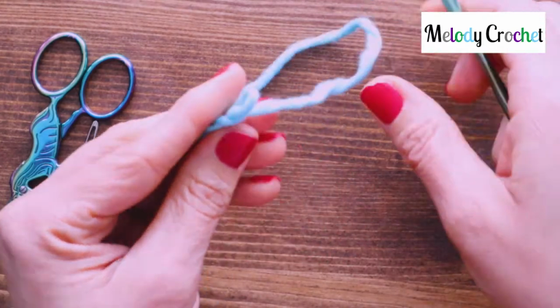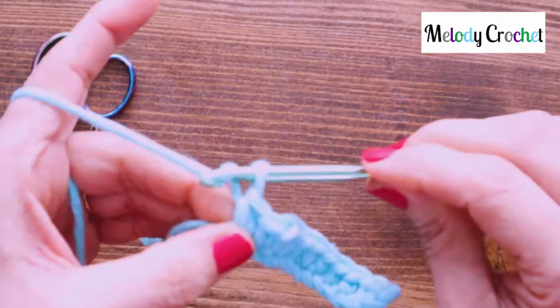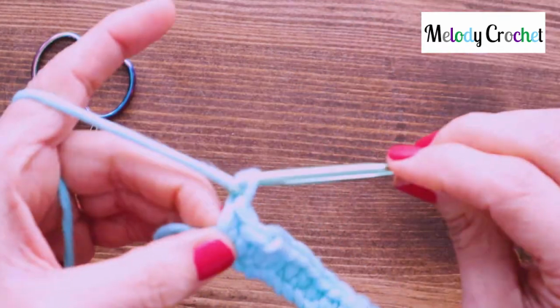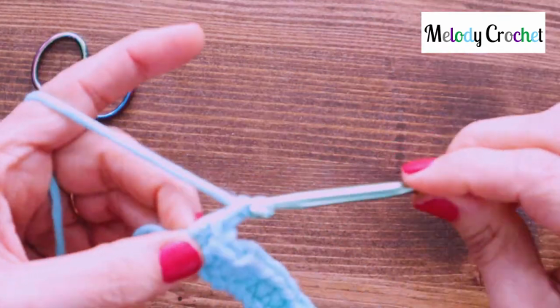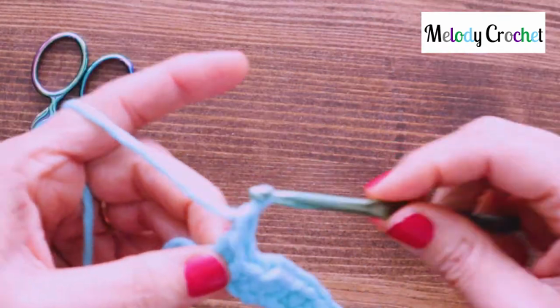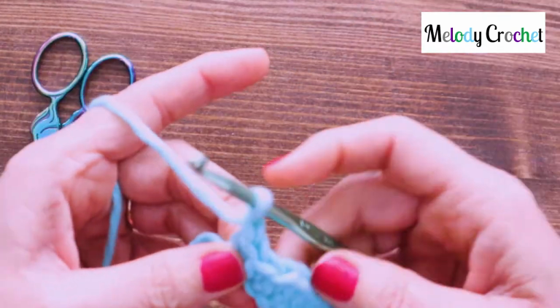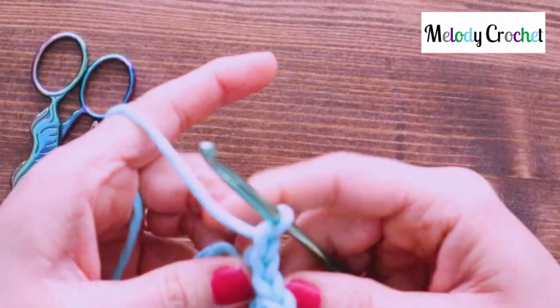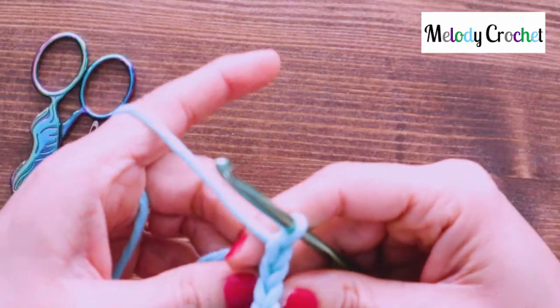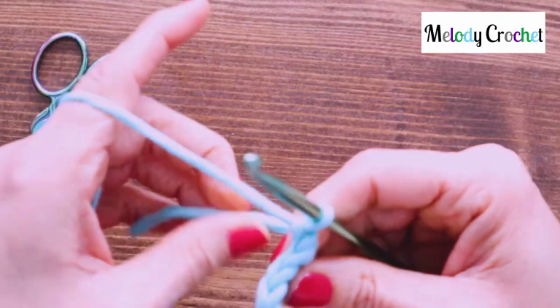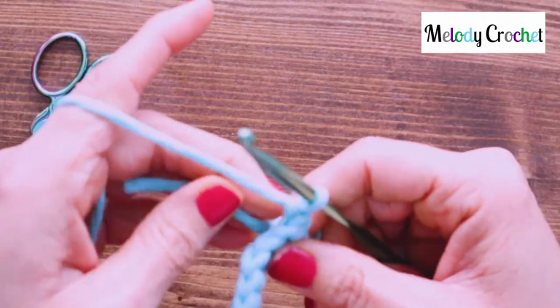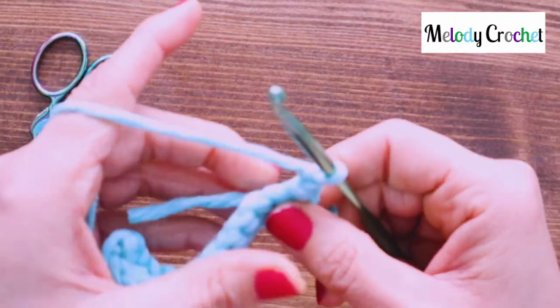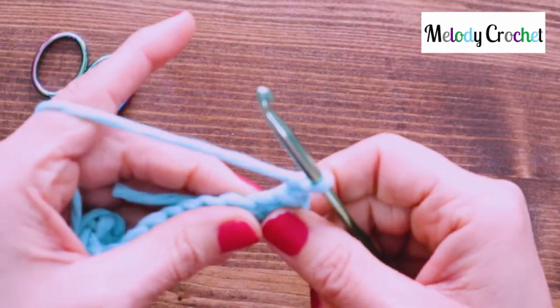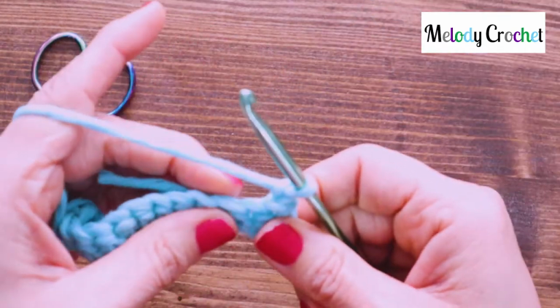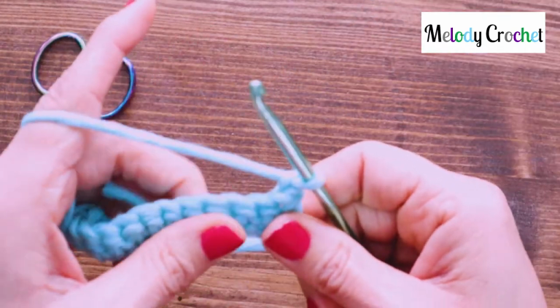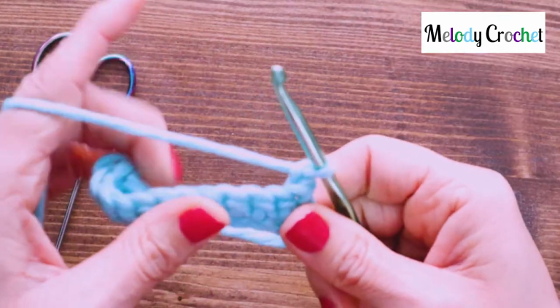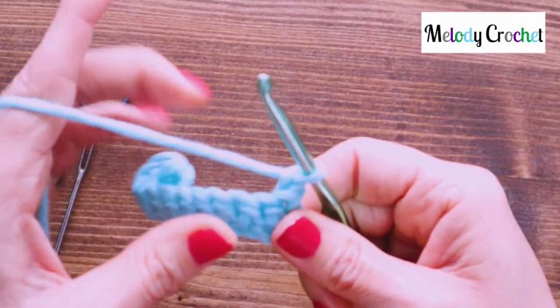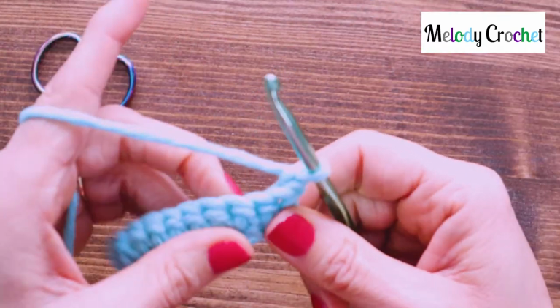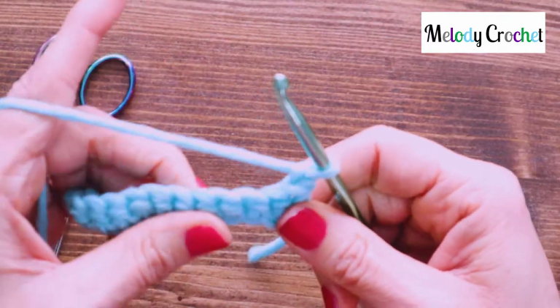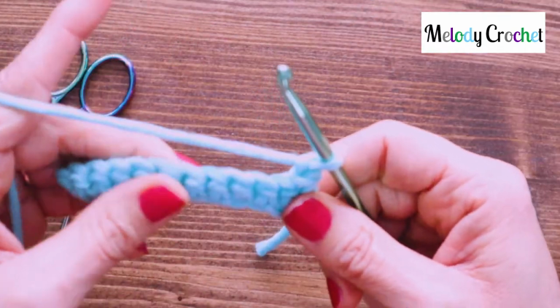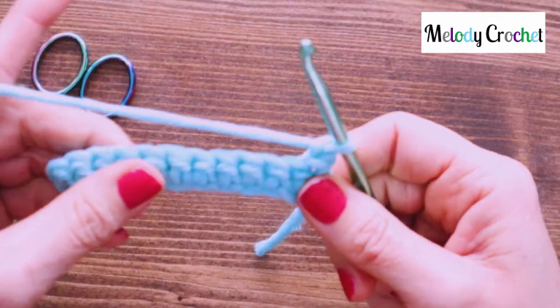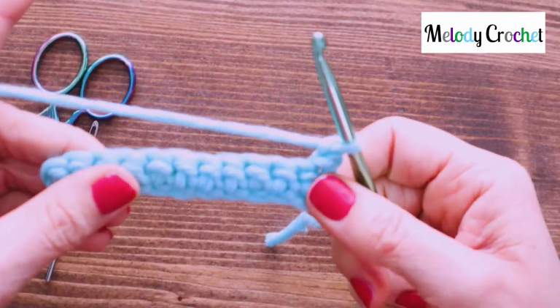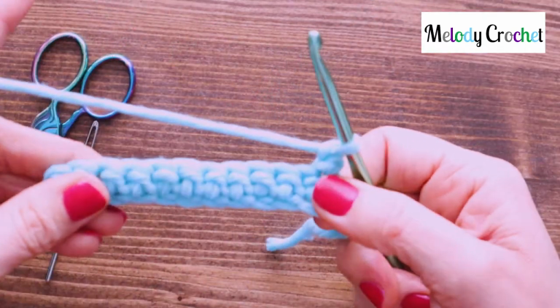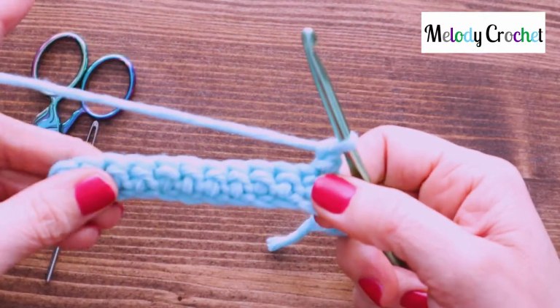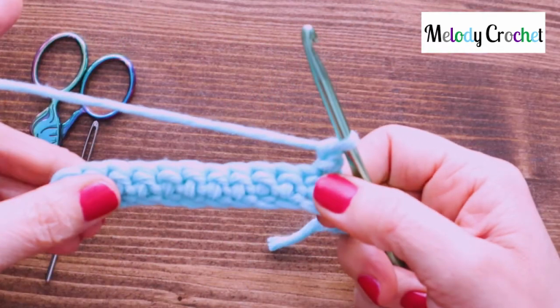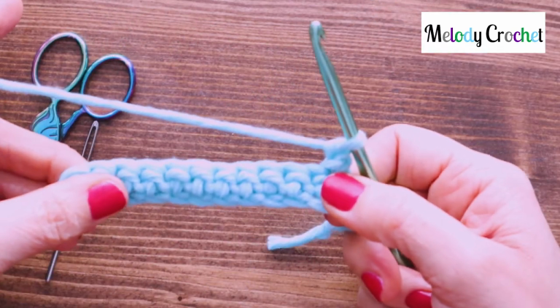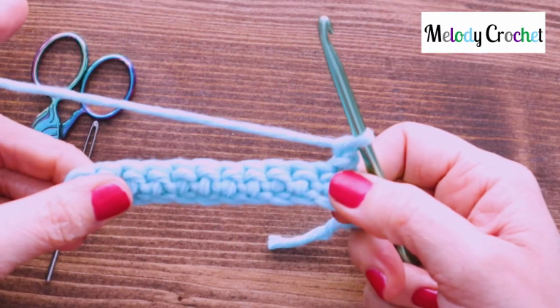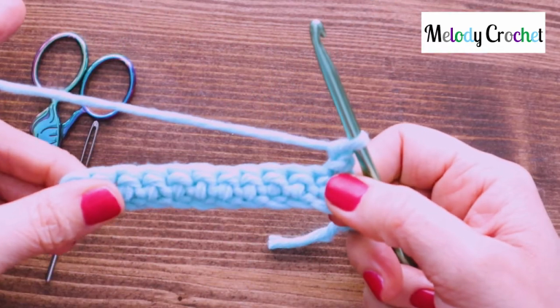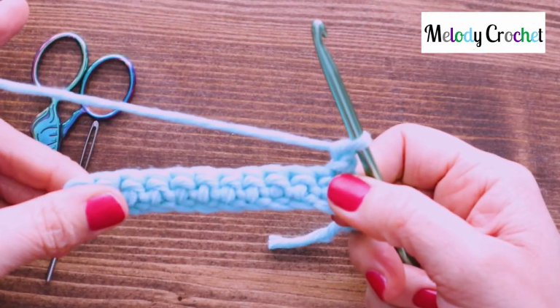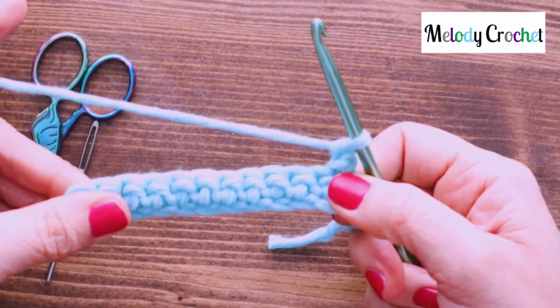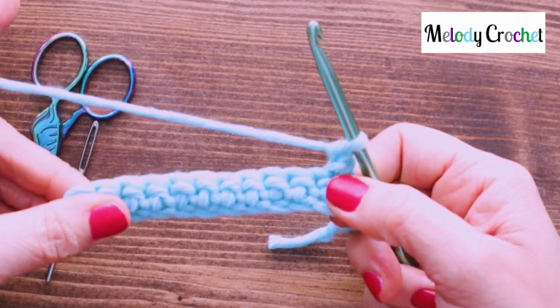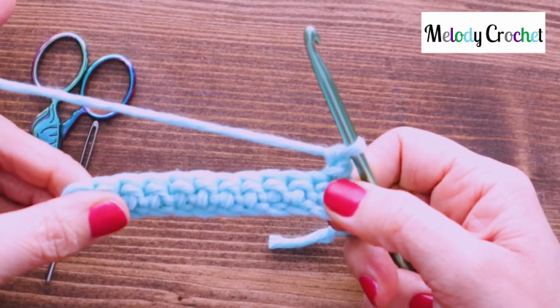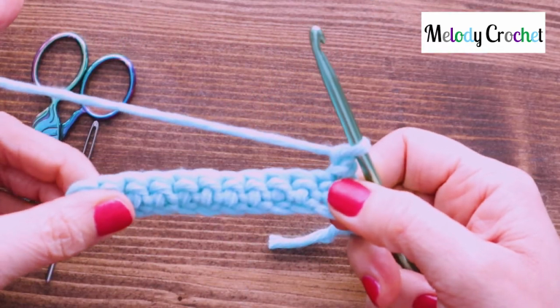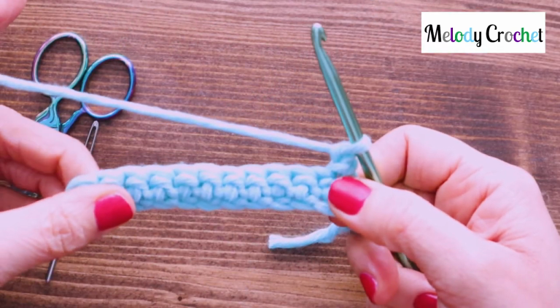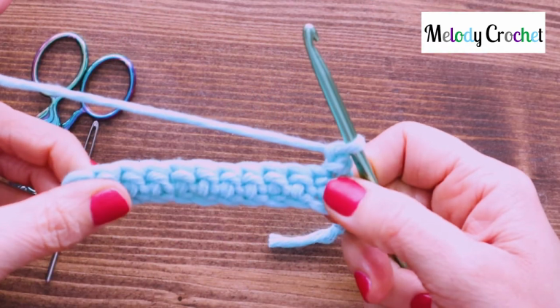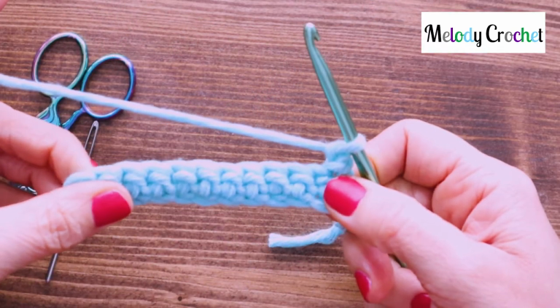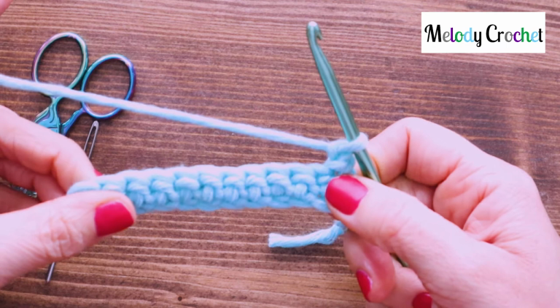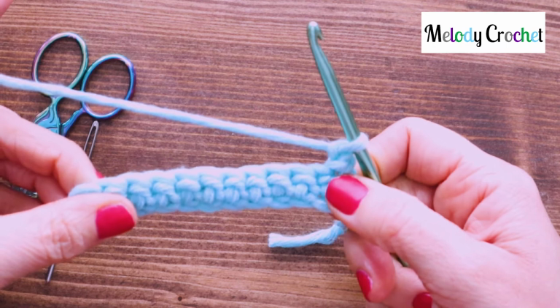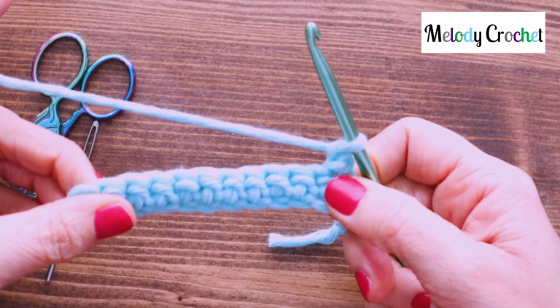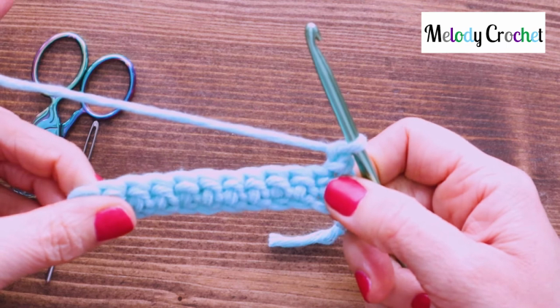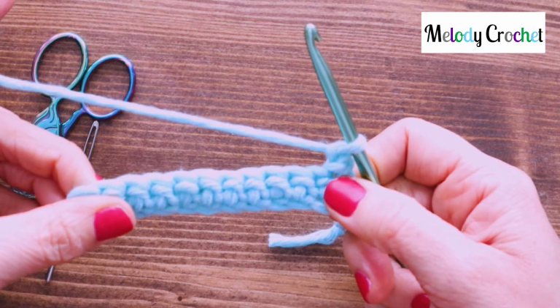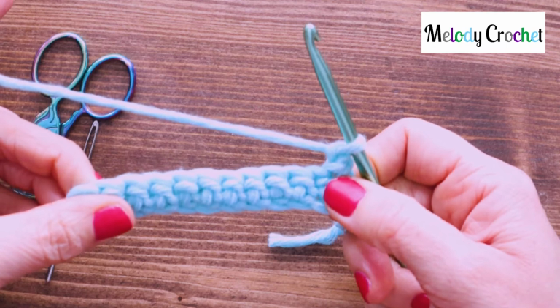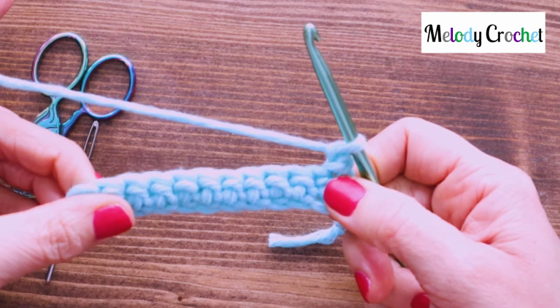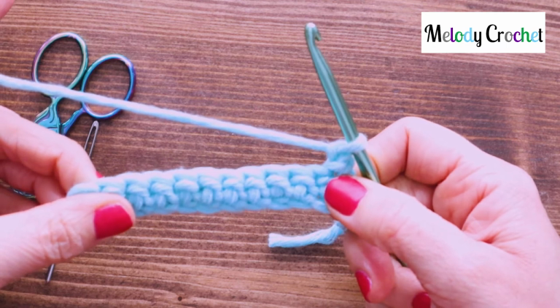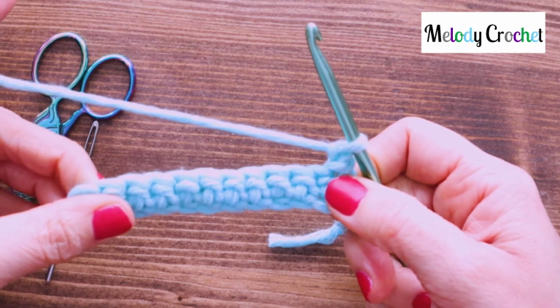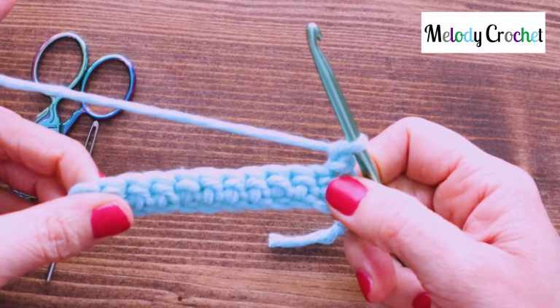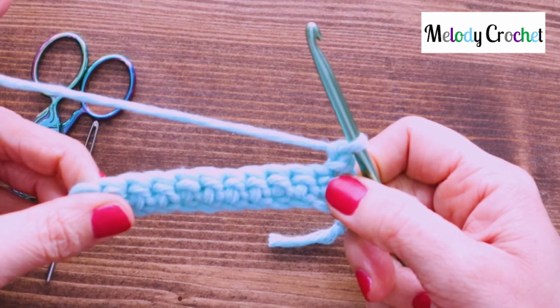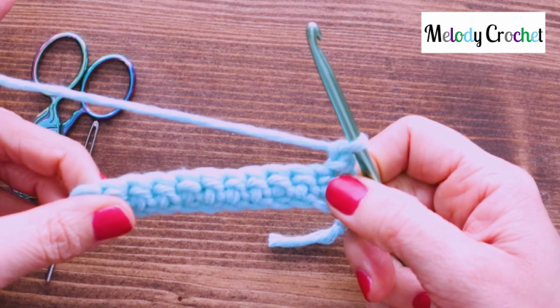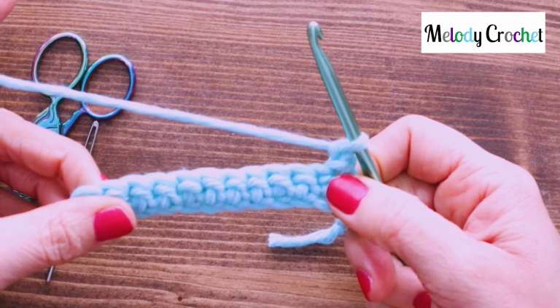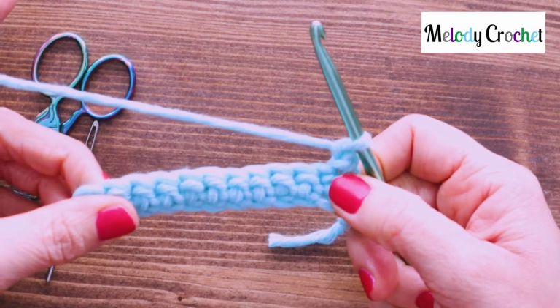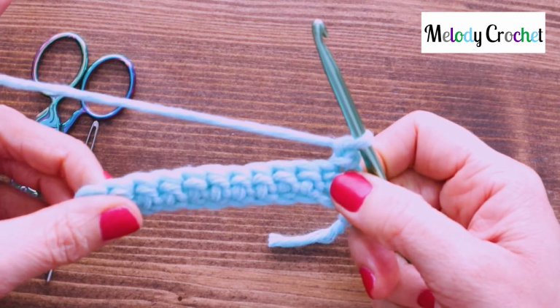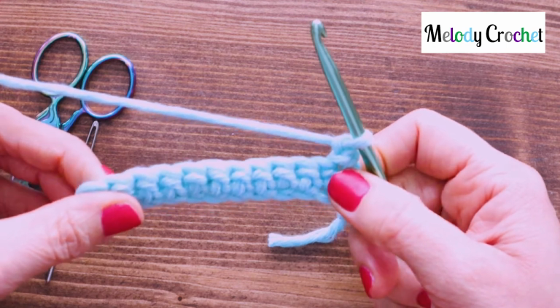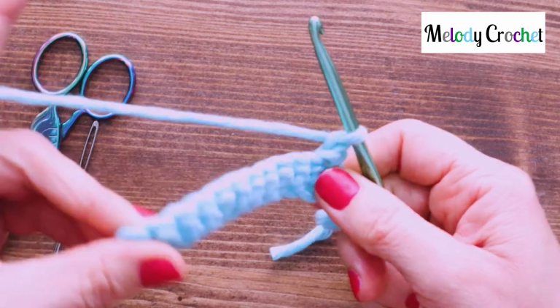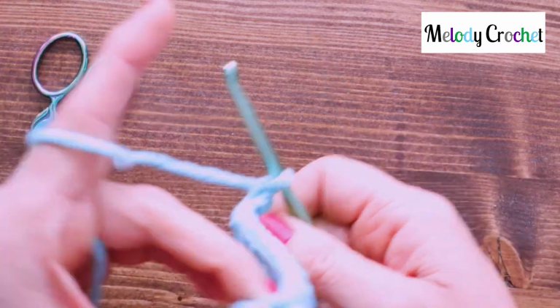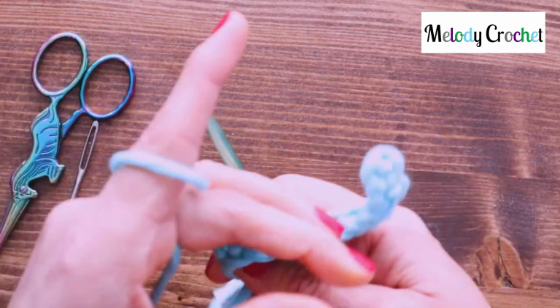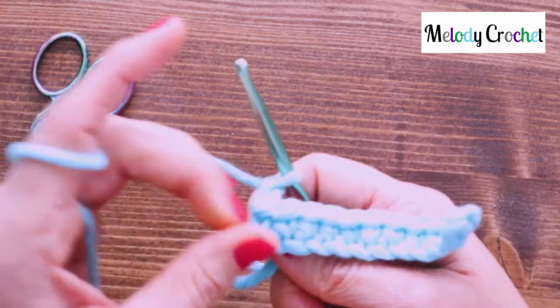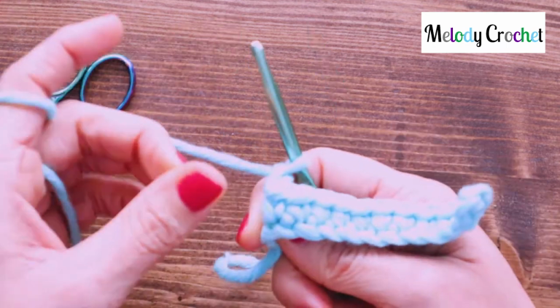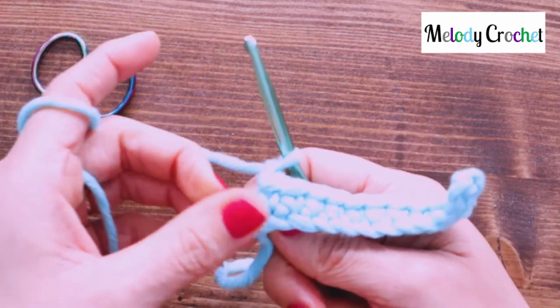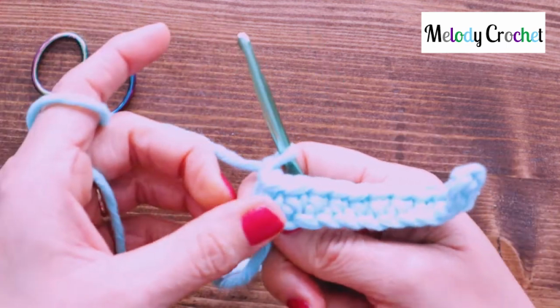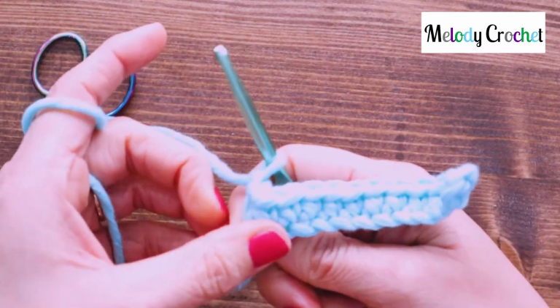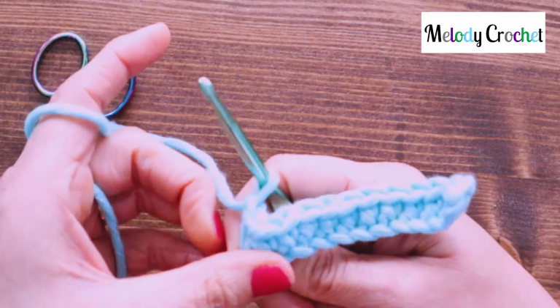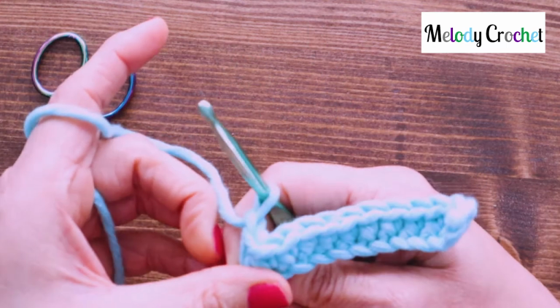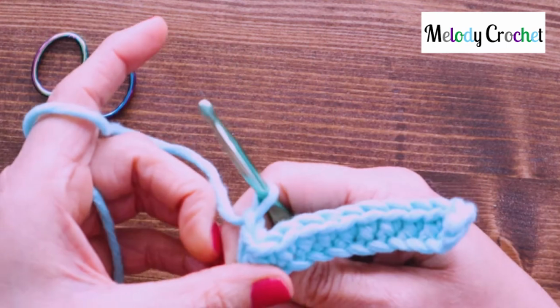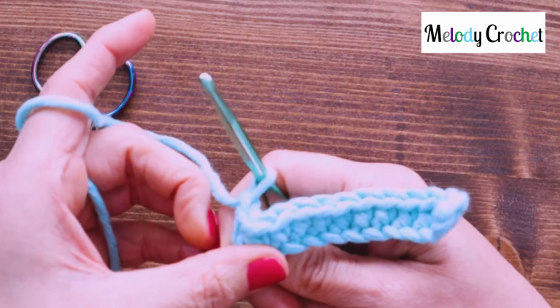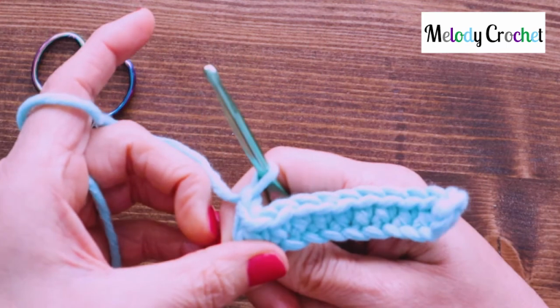Chain one. Turn your work. Now since you're turning your work we're working in the back of that single crochet. So here's the front.